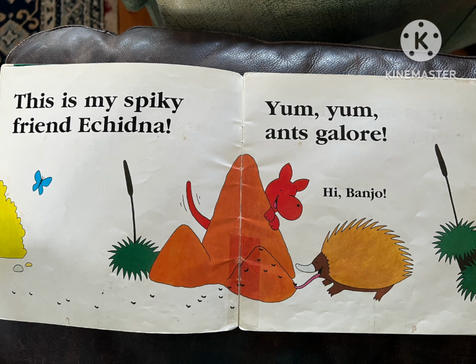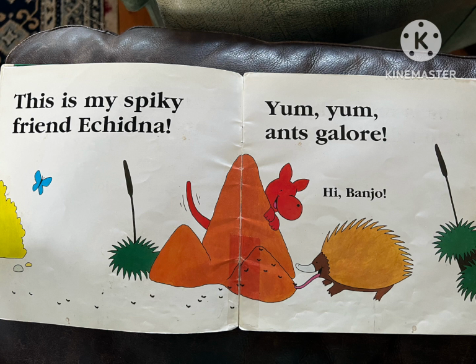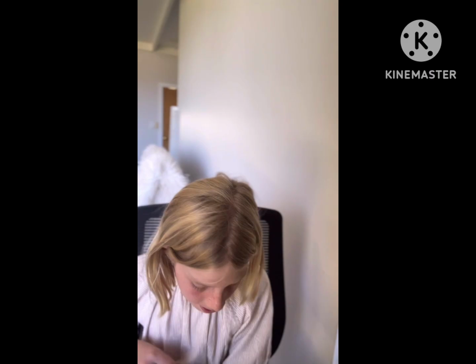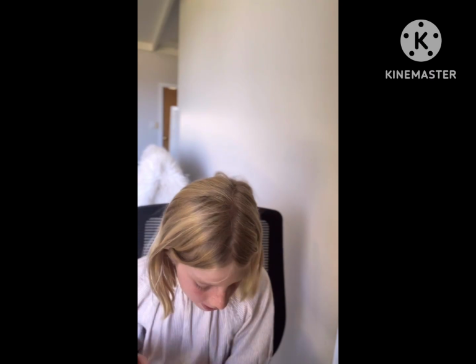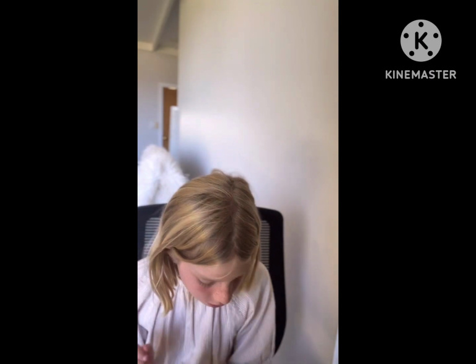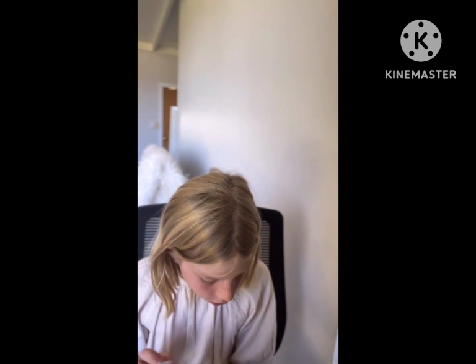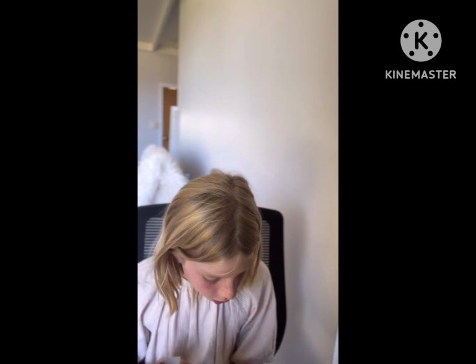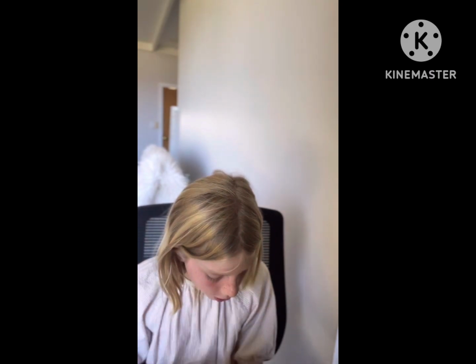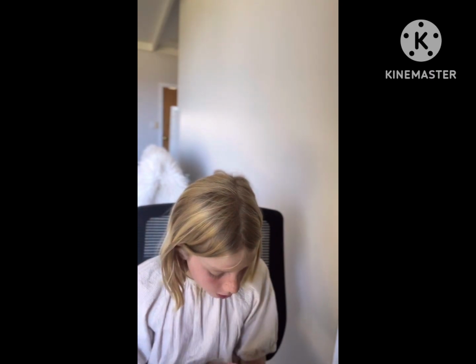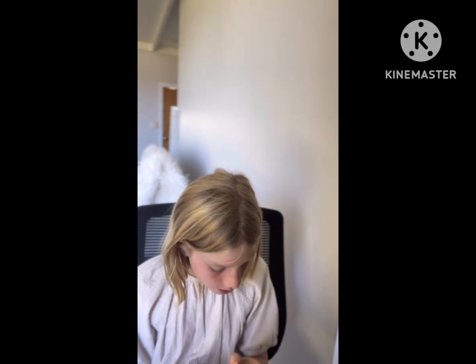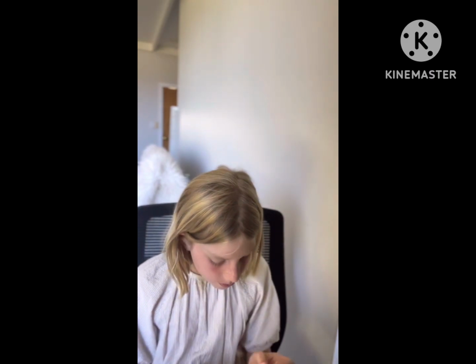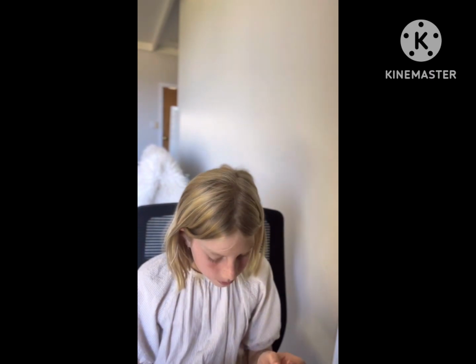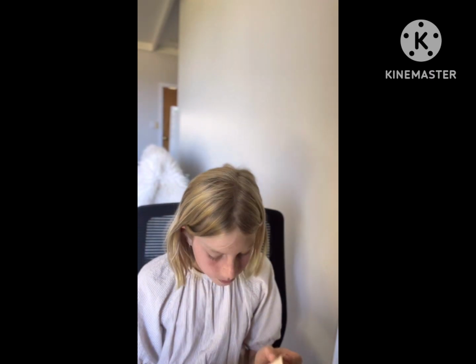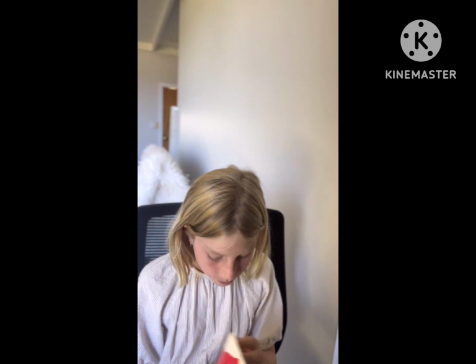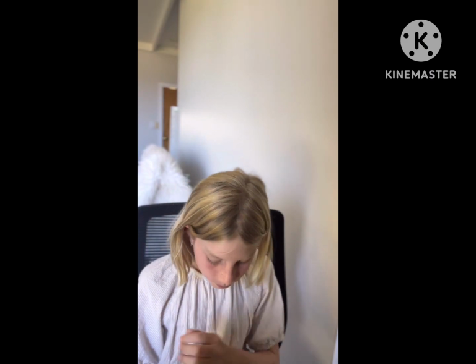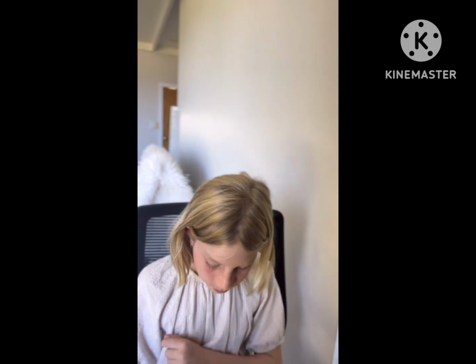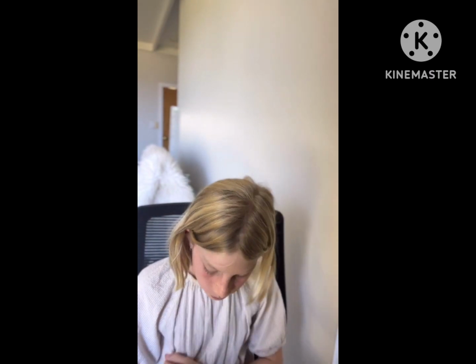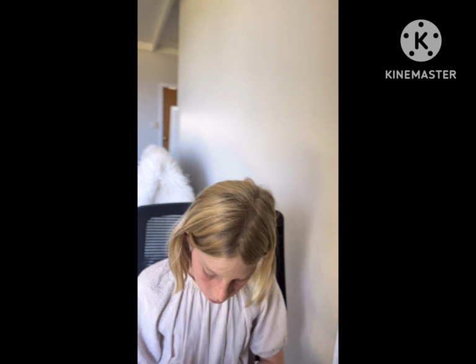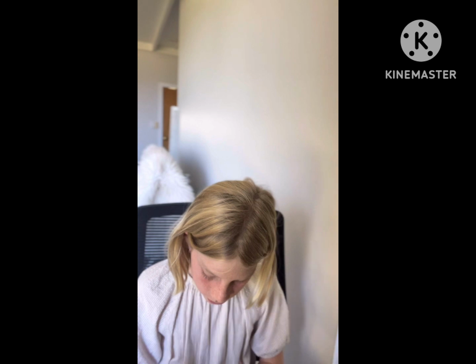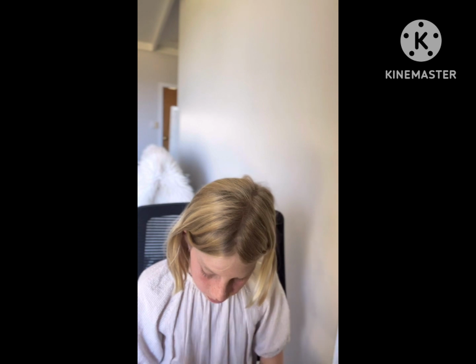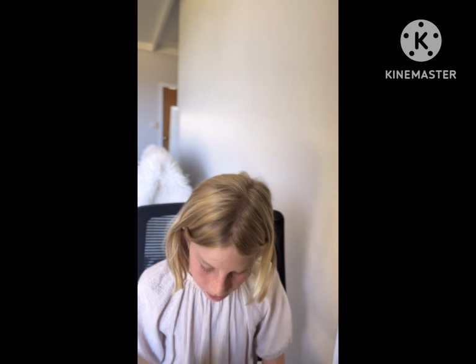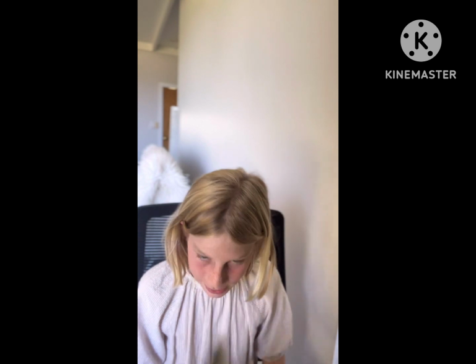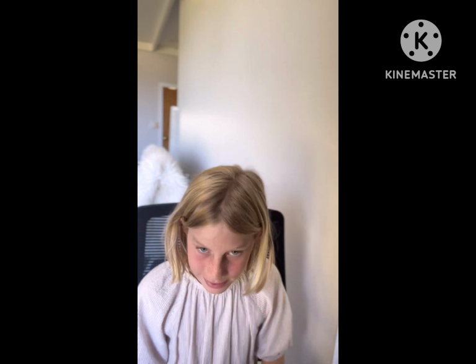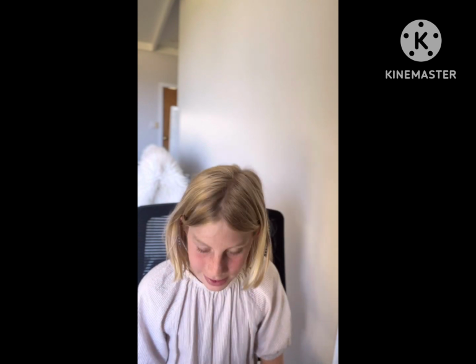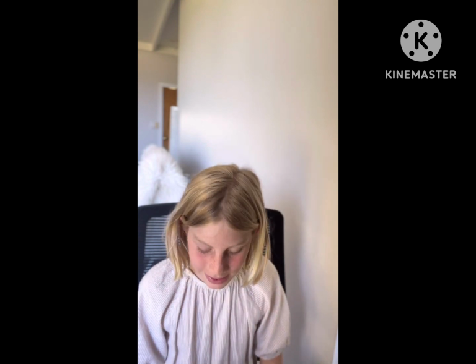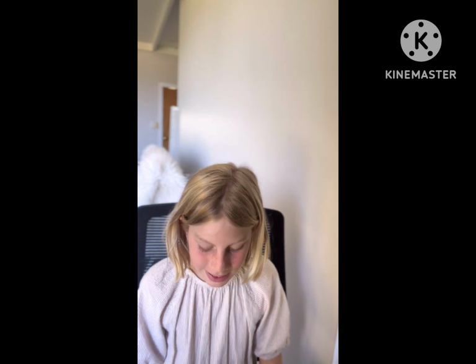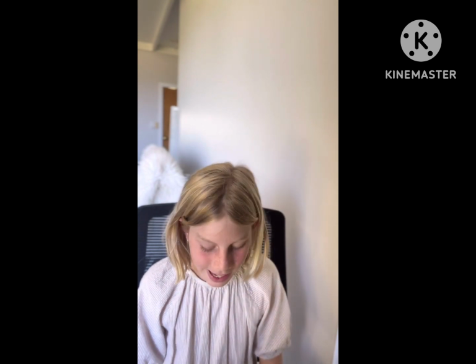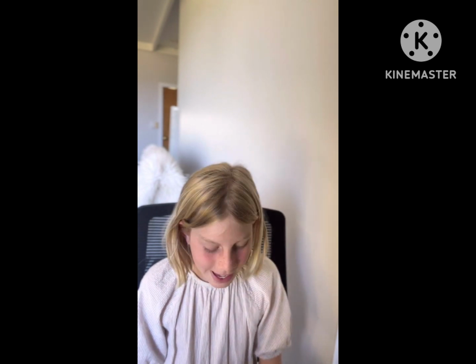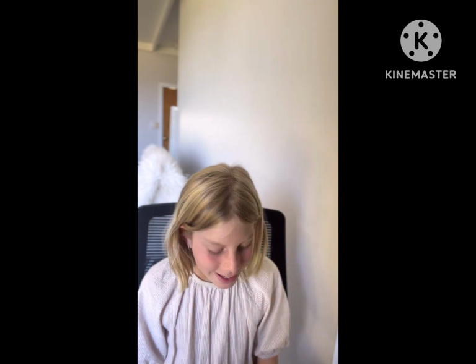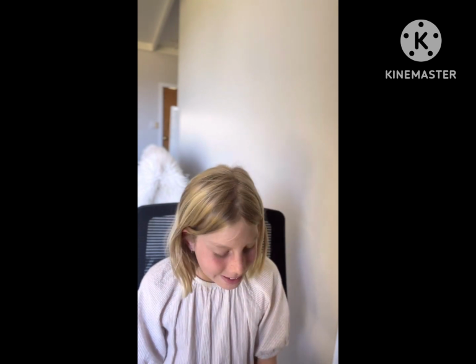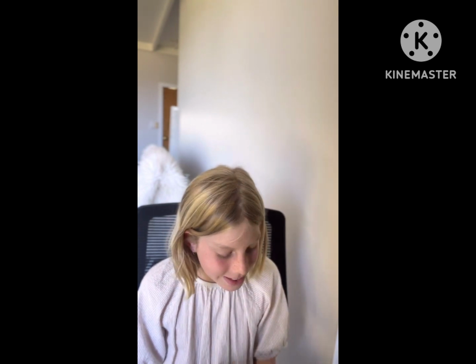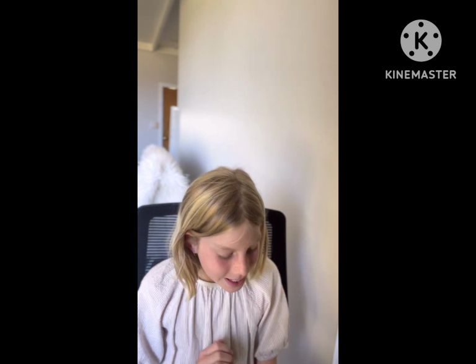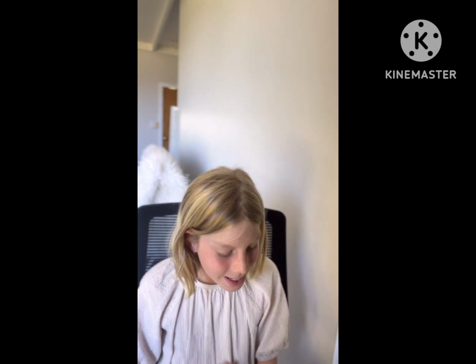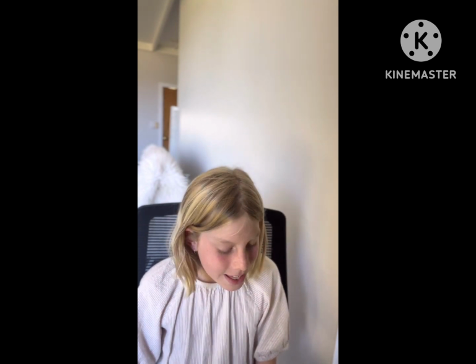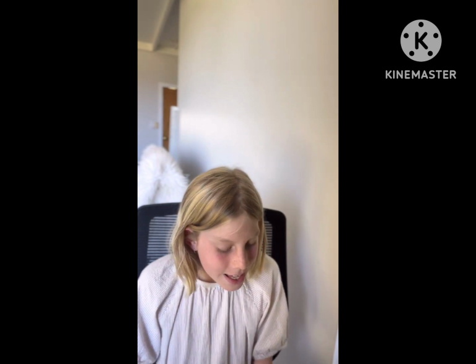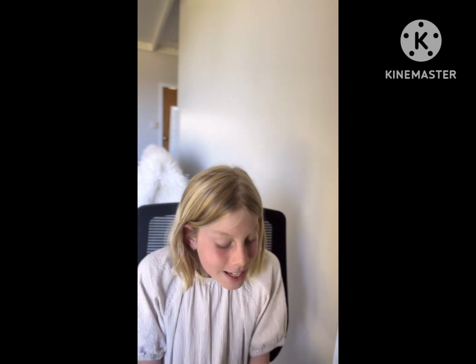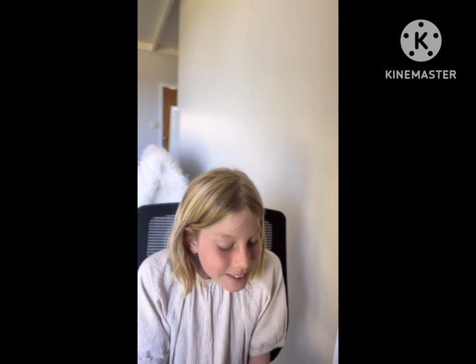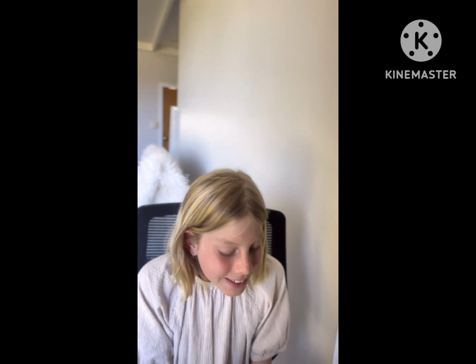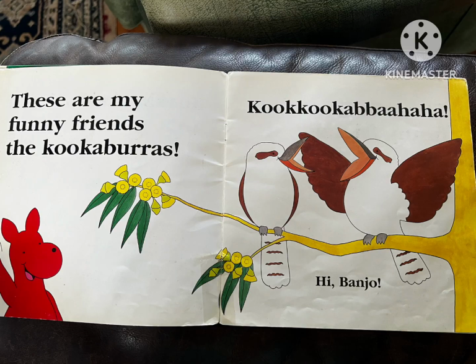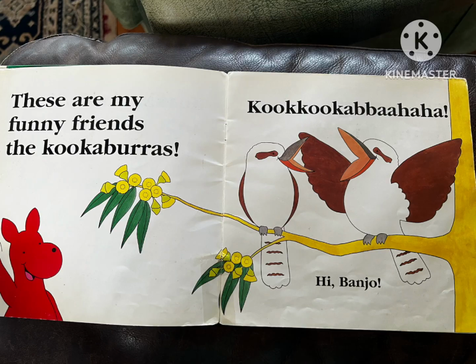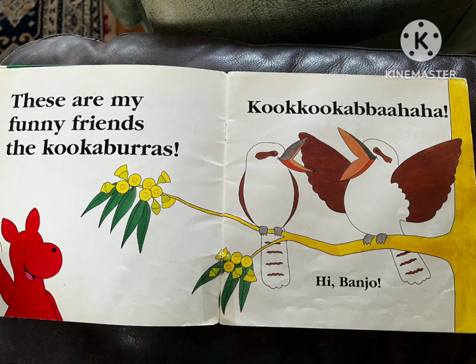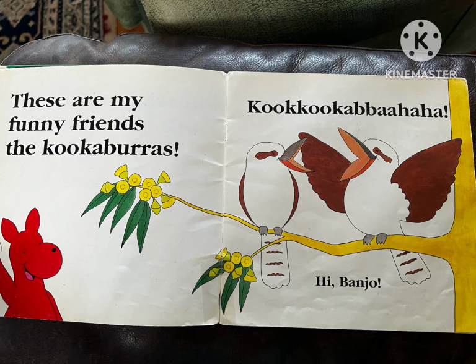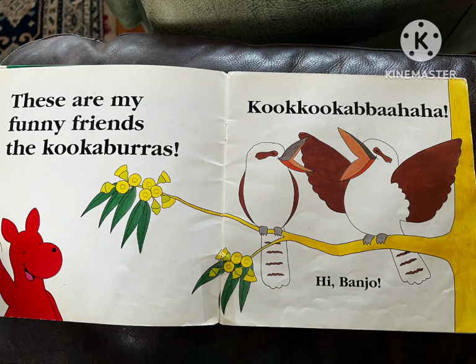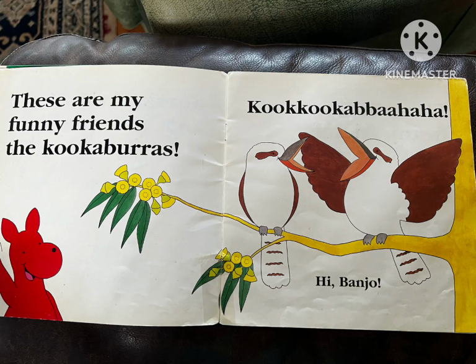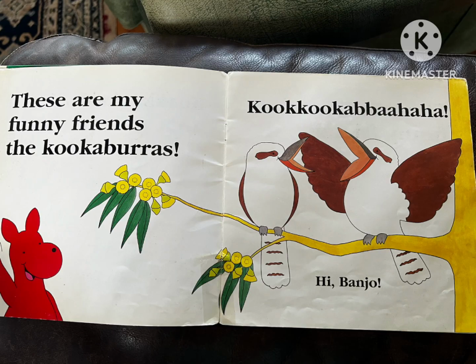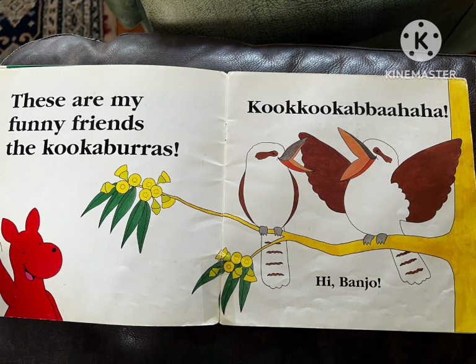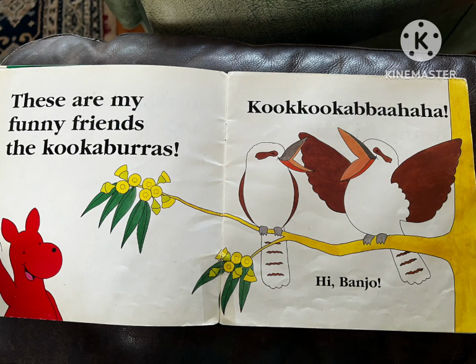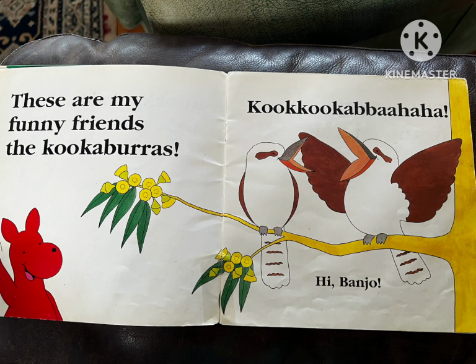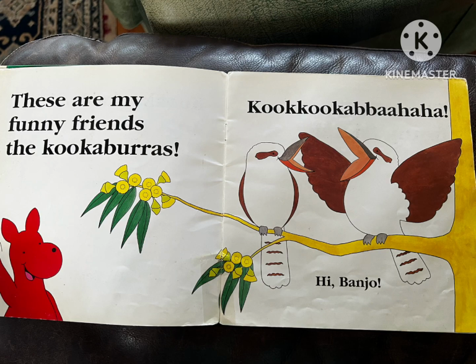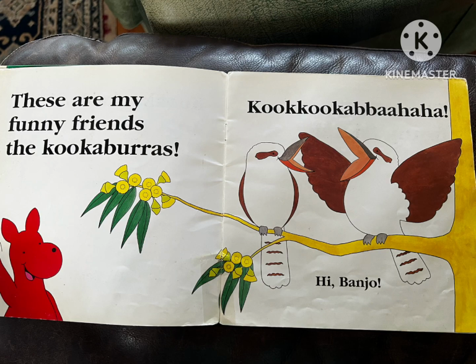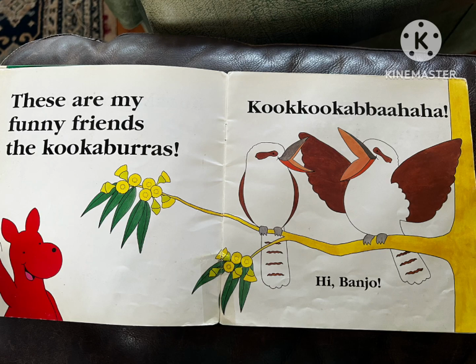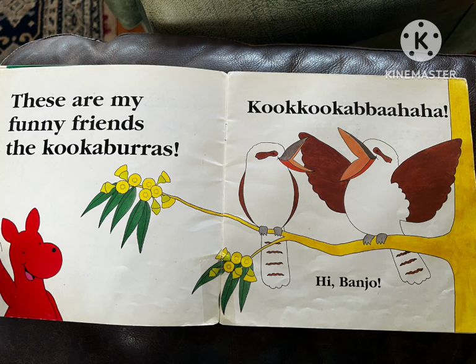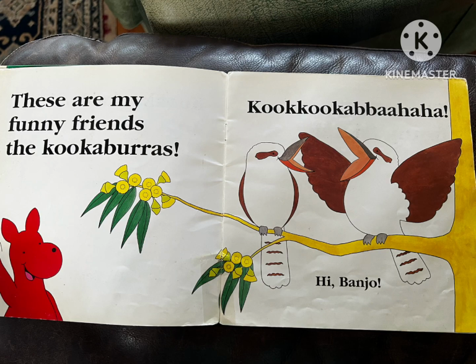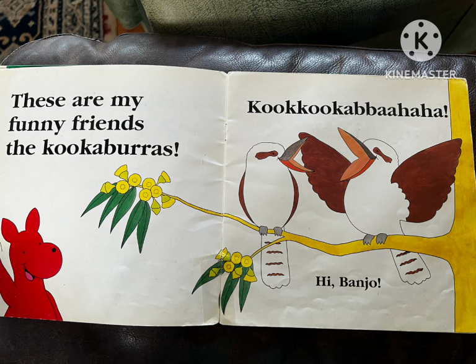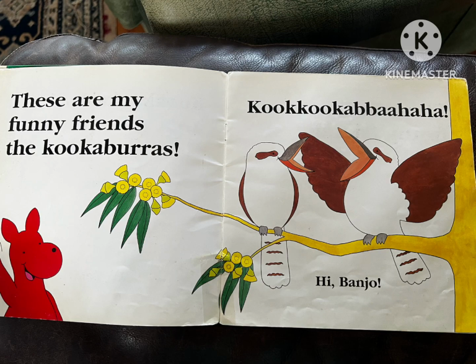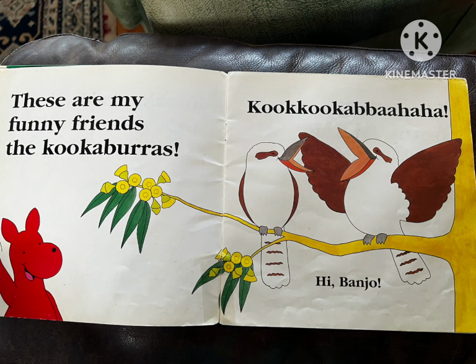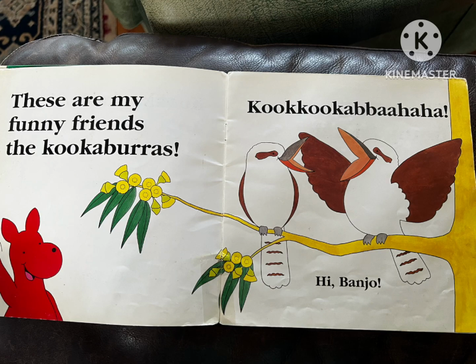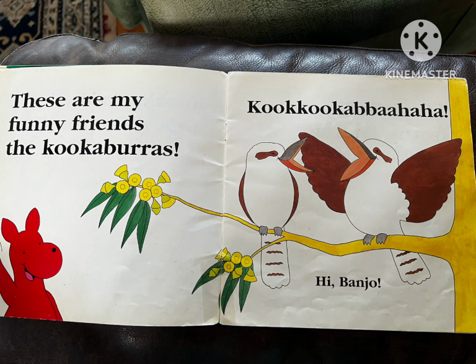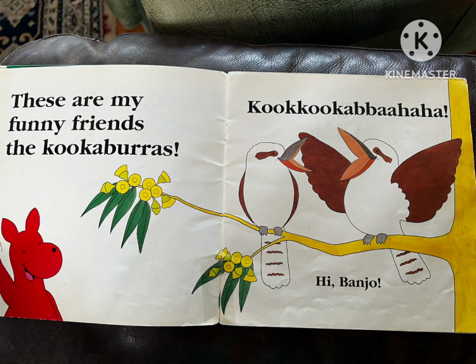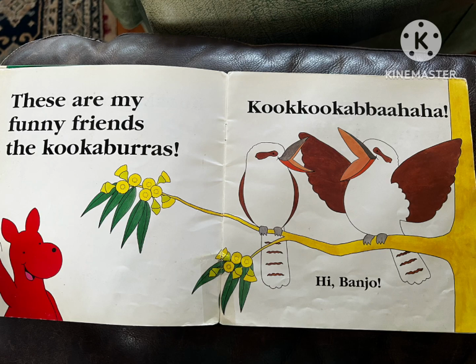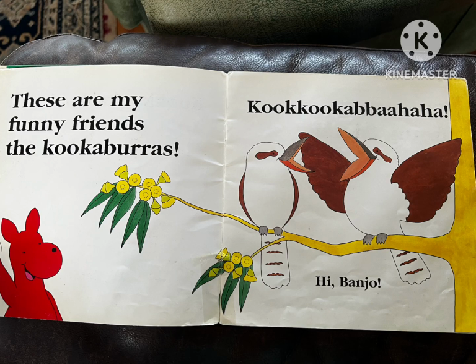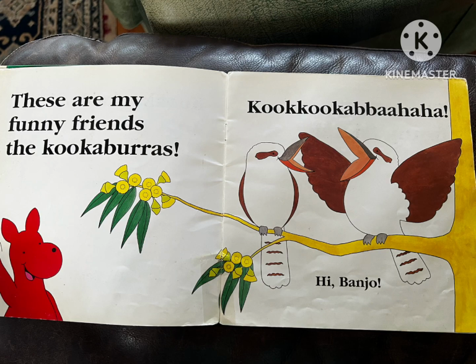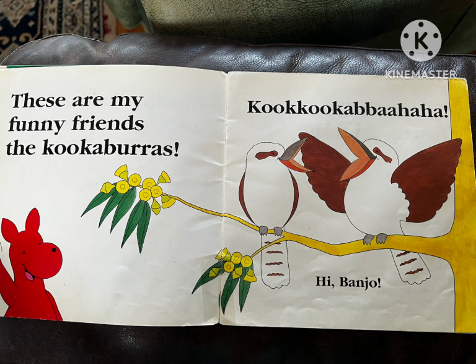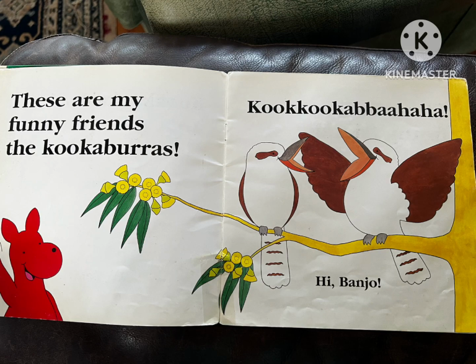Hi, Banjo. These are my funny friends, the Kookaburras.